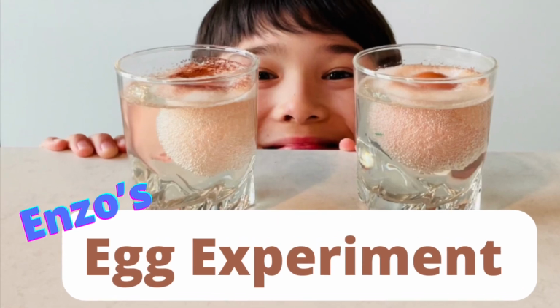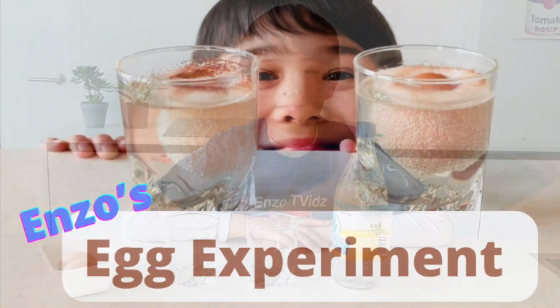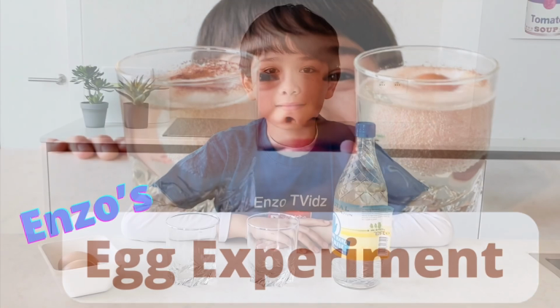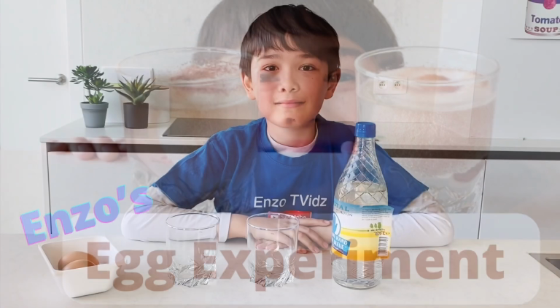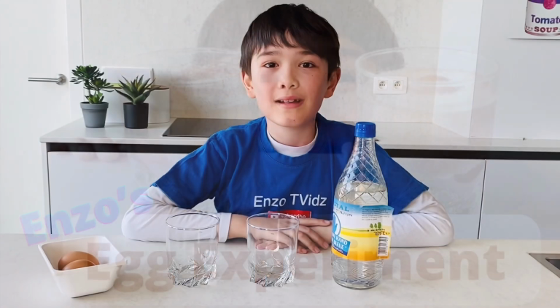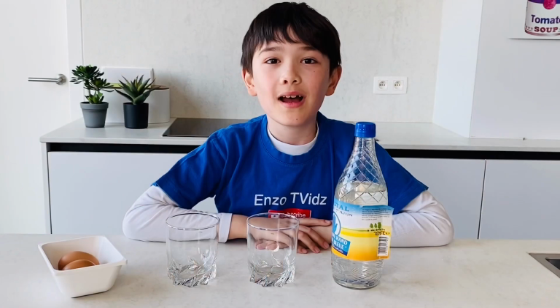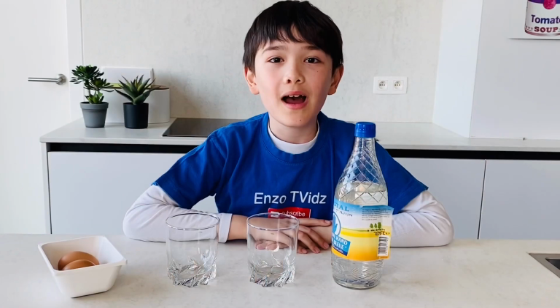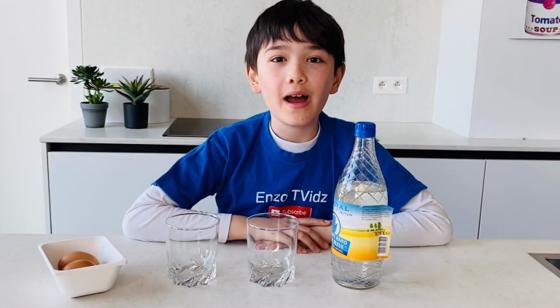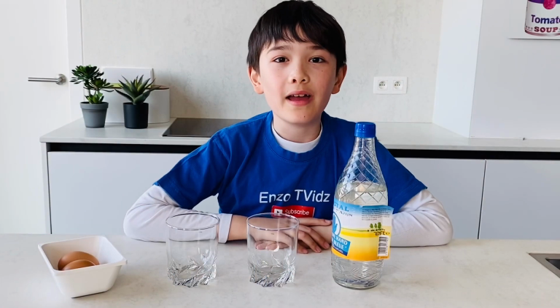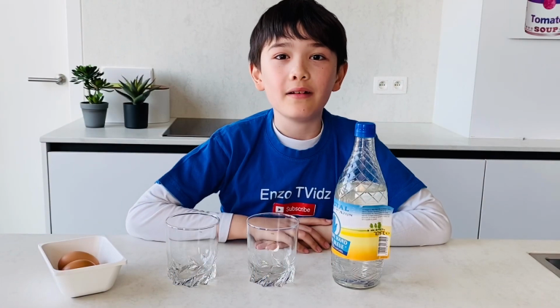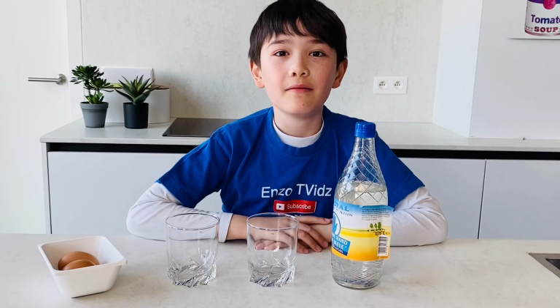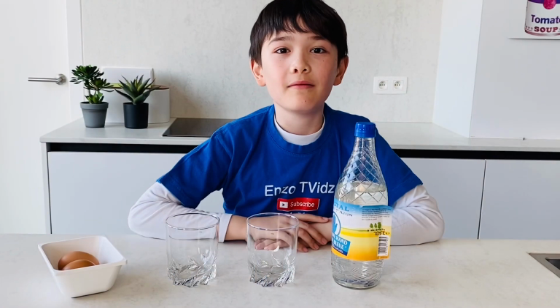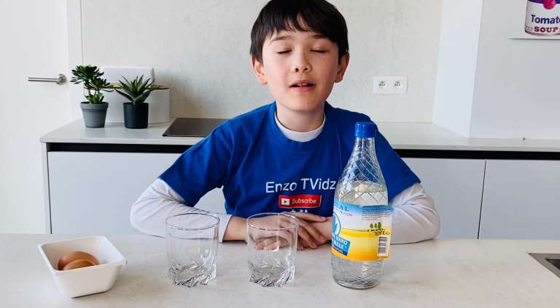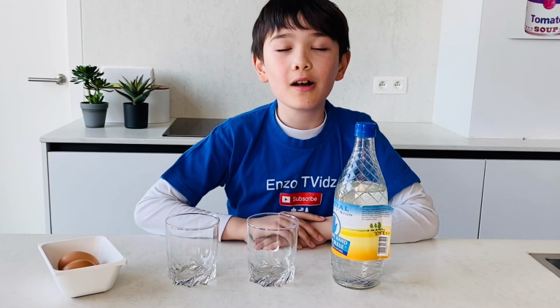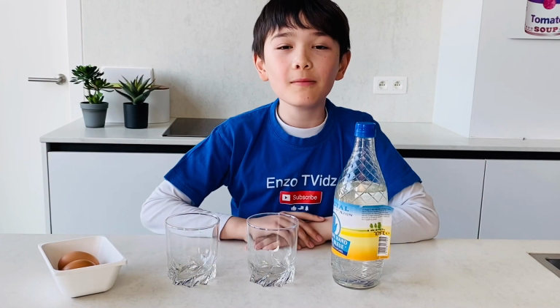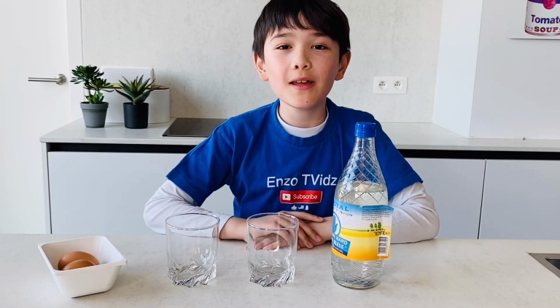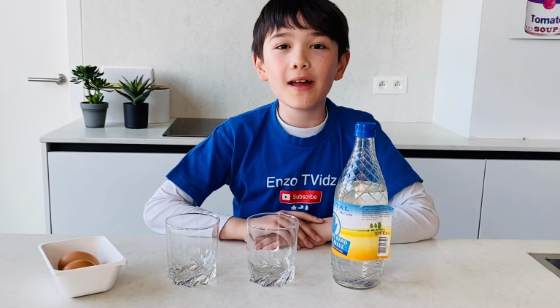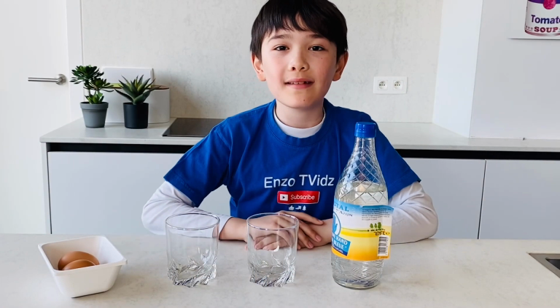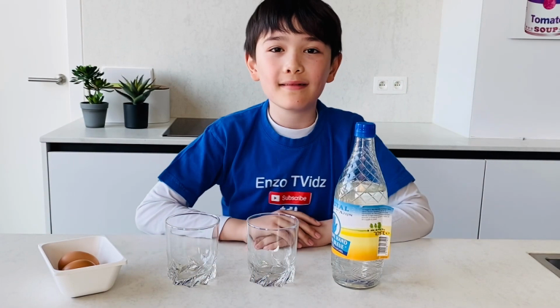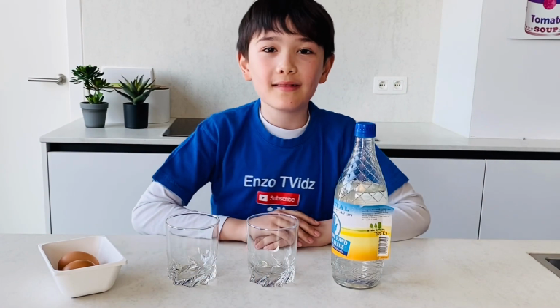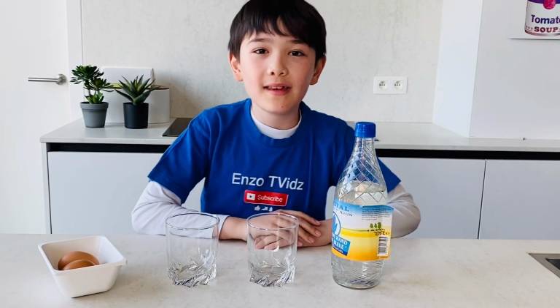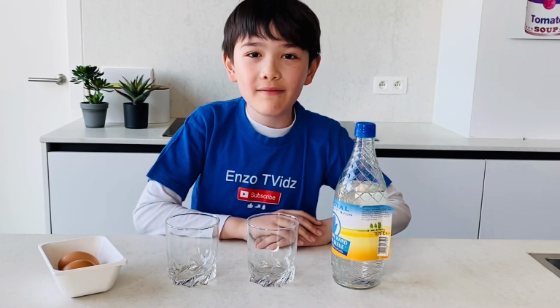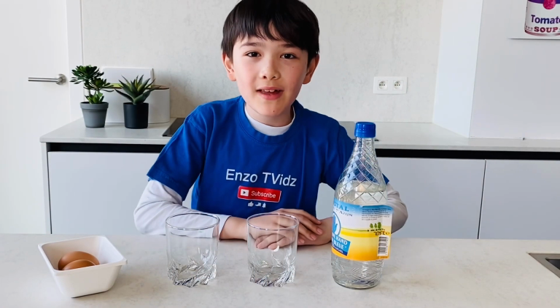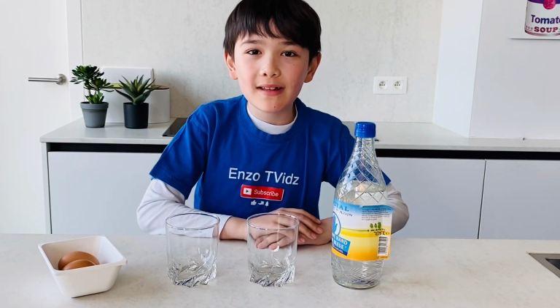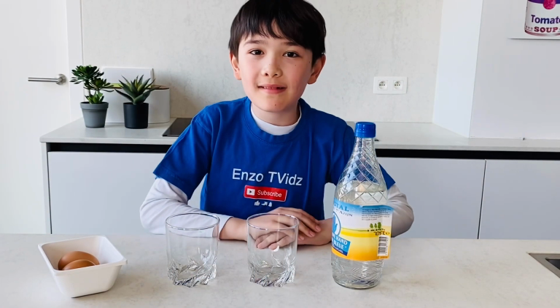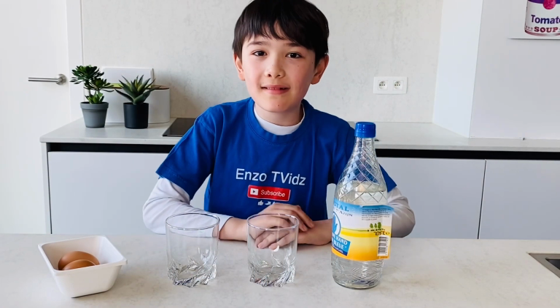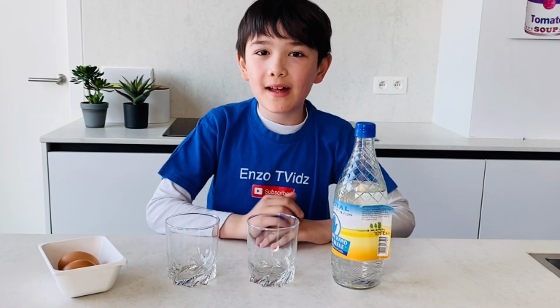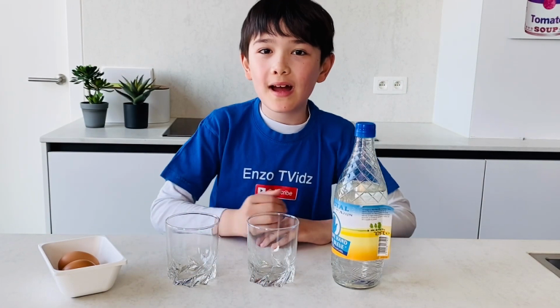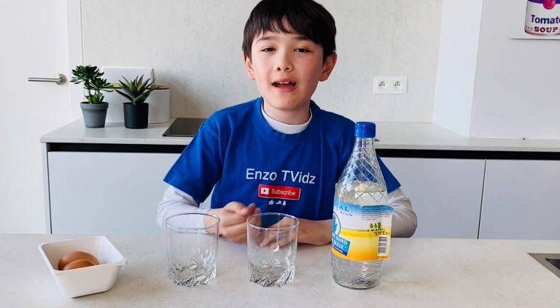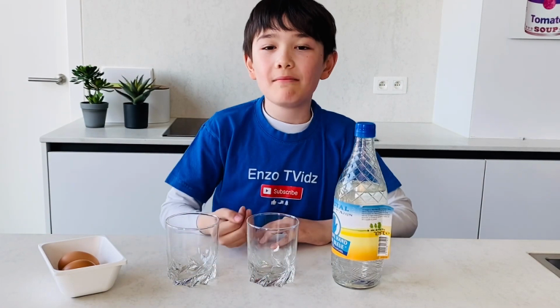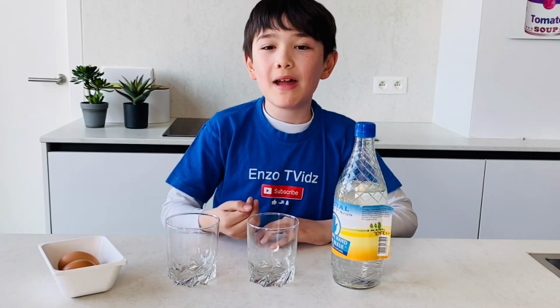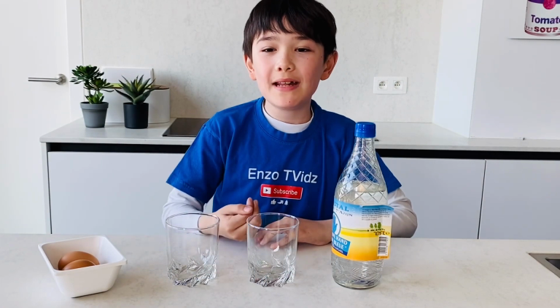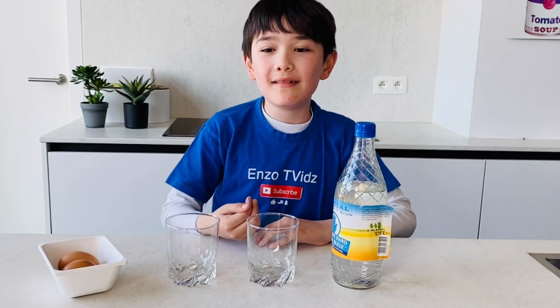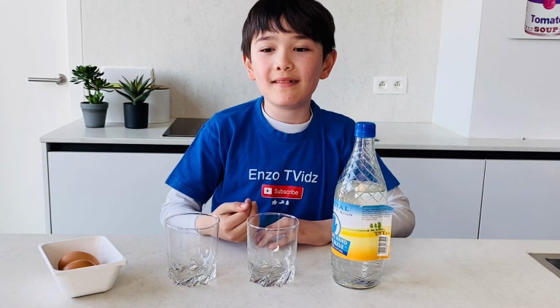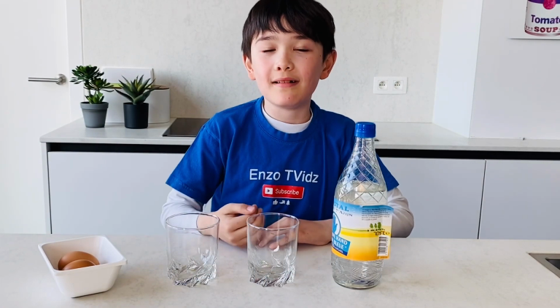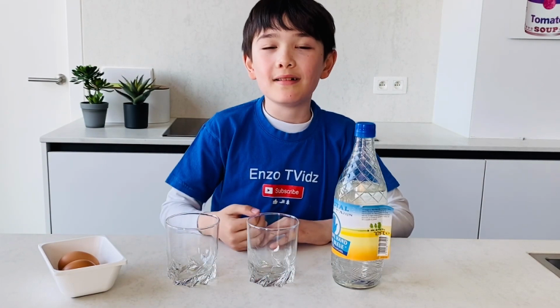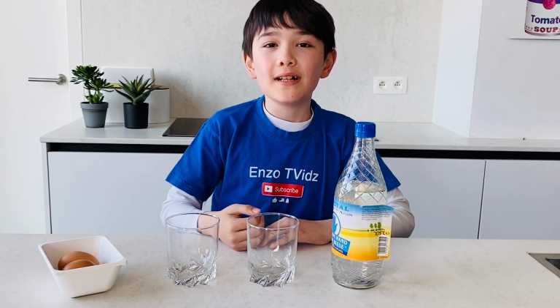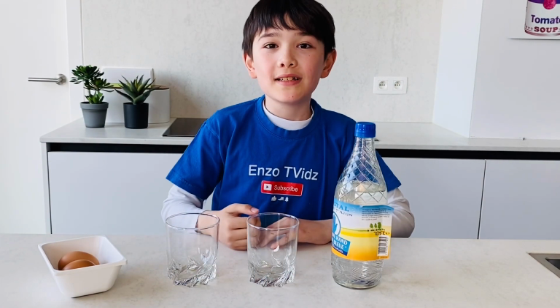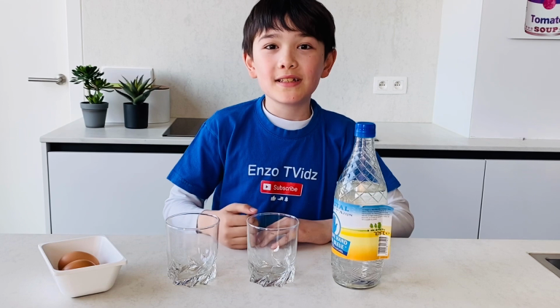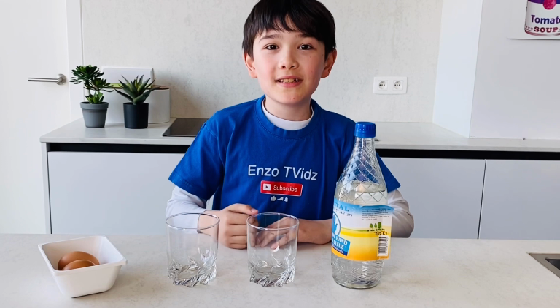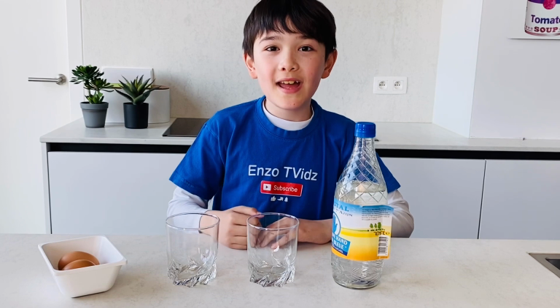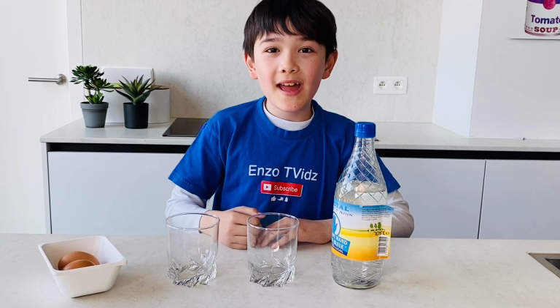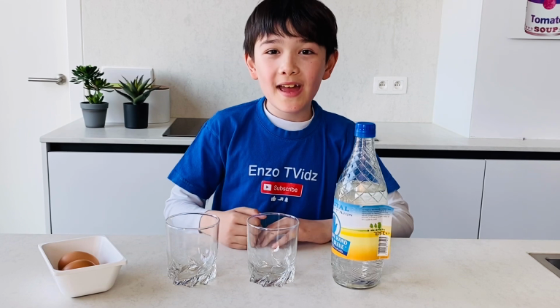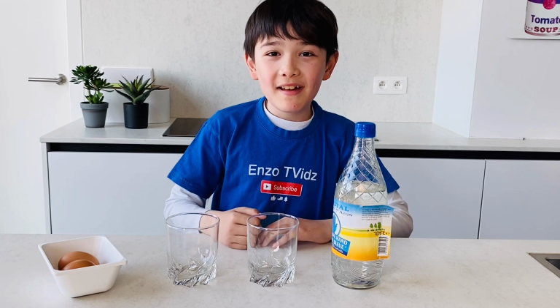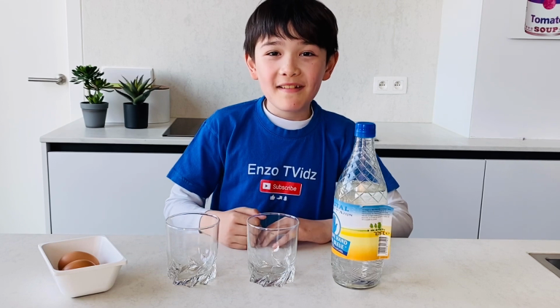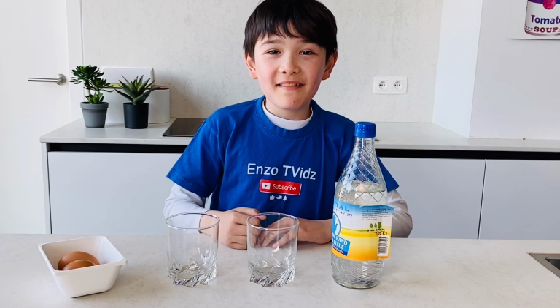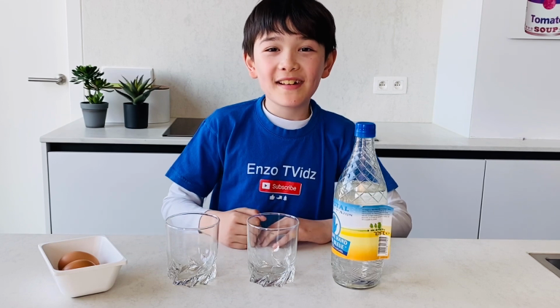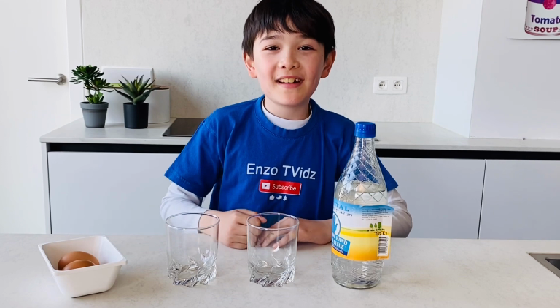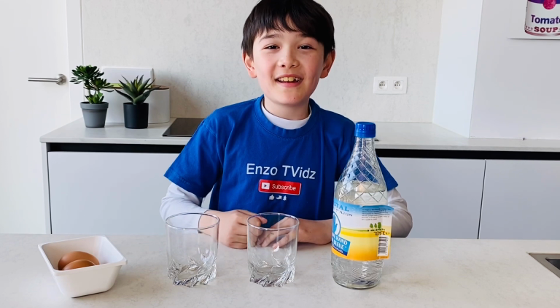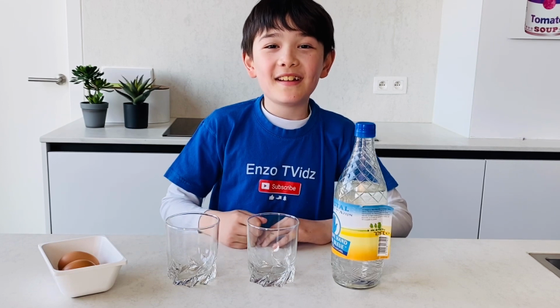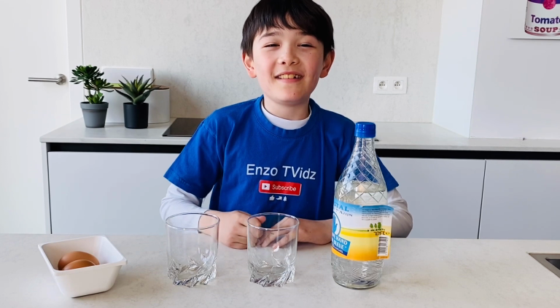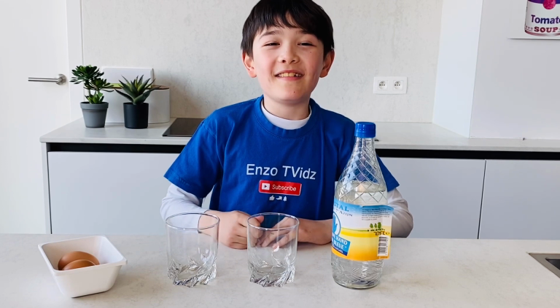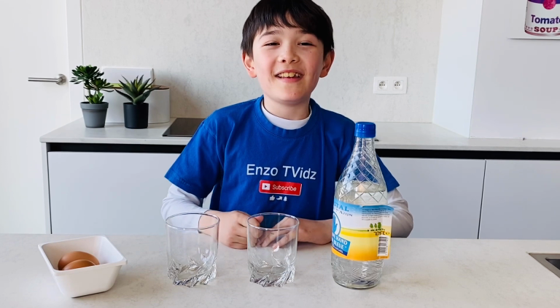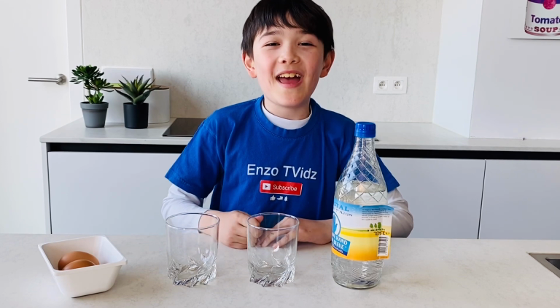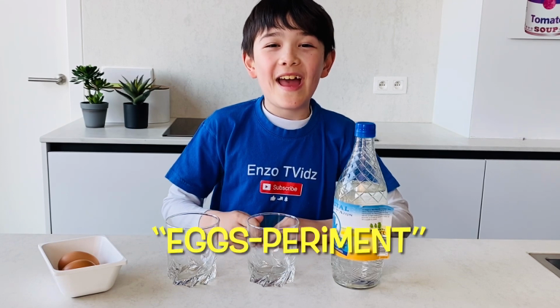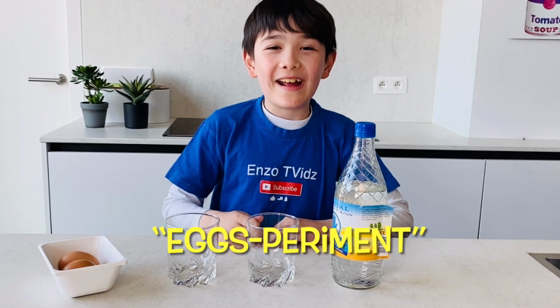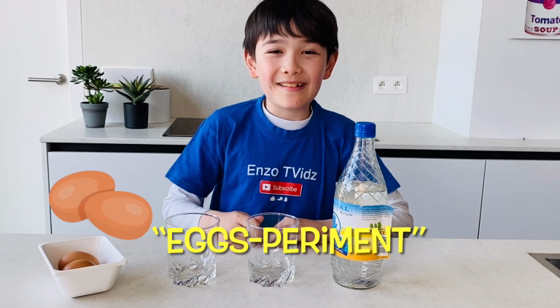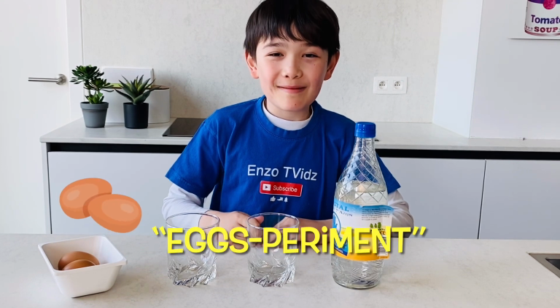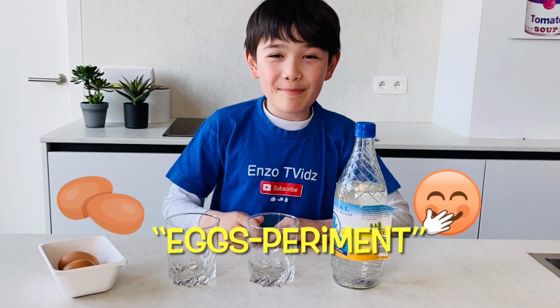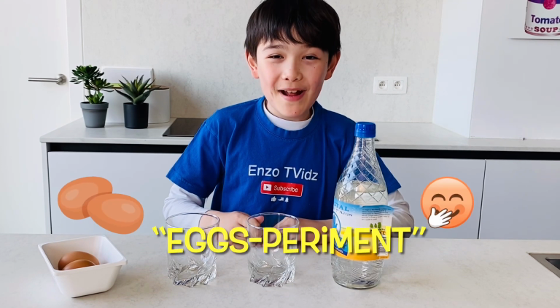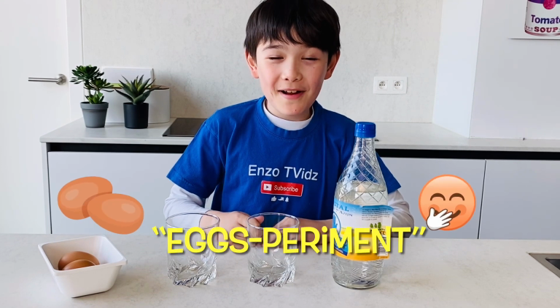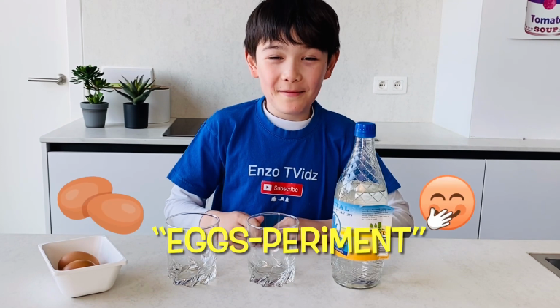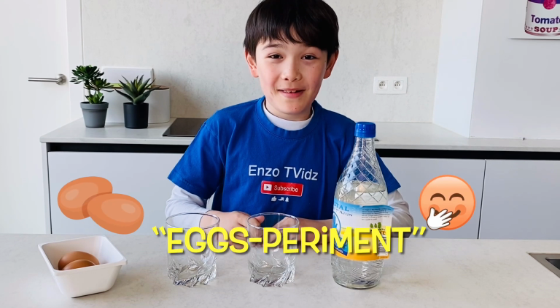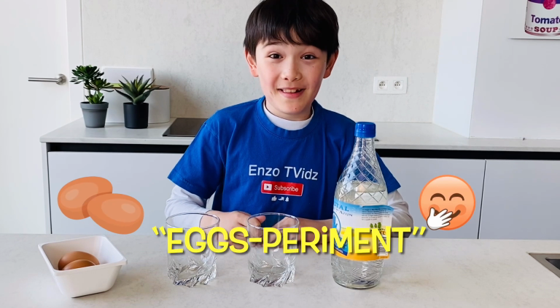Hi, welcome to Enzo TV's. I'm Enzo. Today we're going to do an egg-speriment.